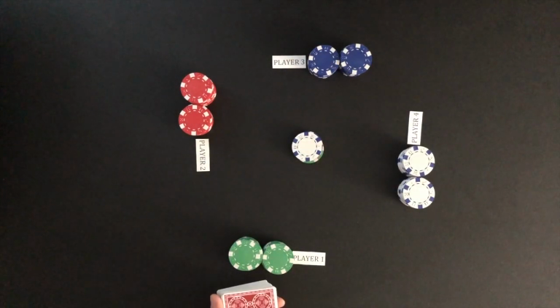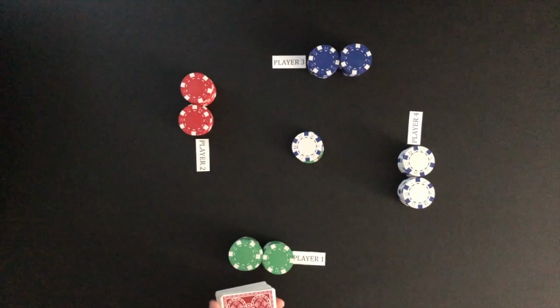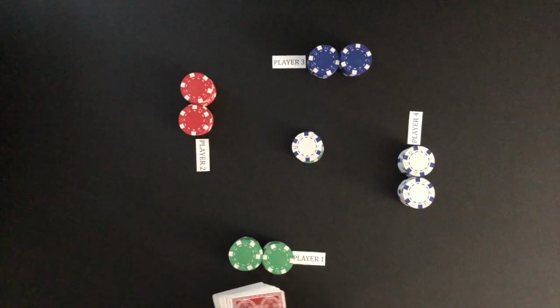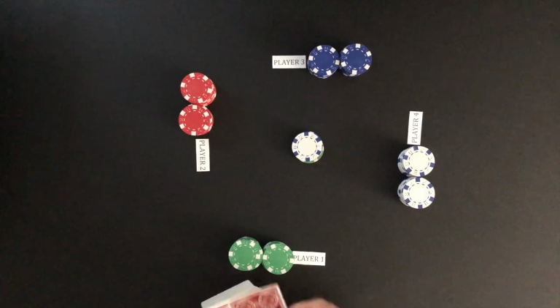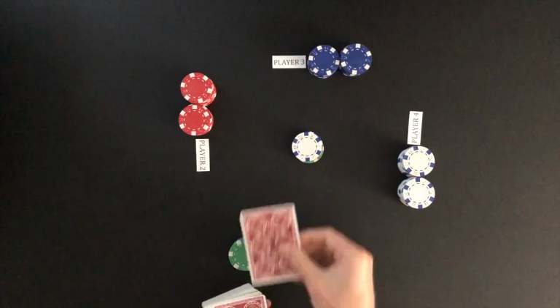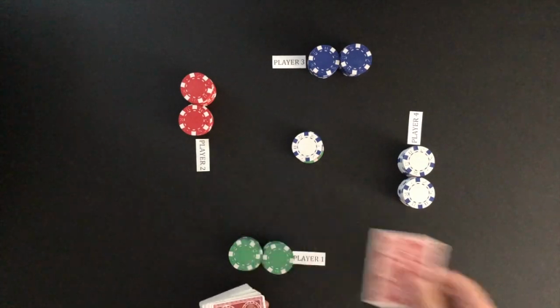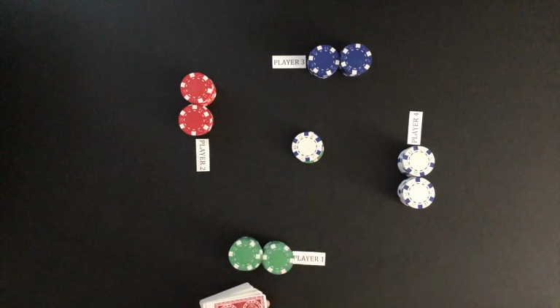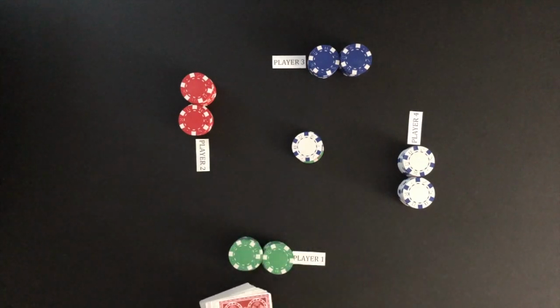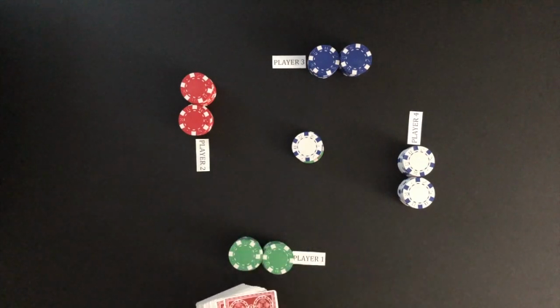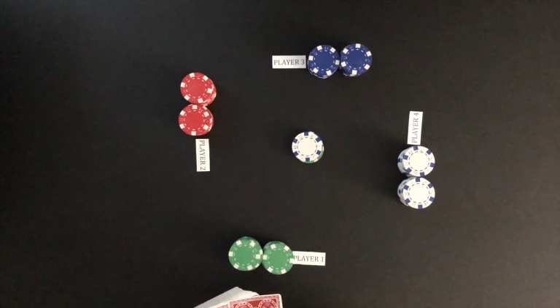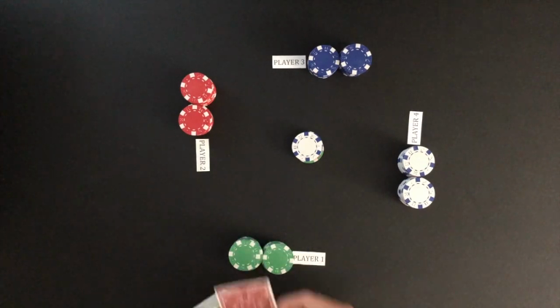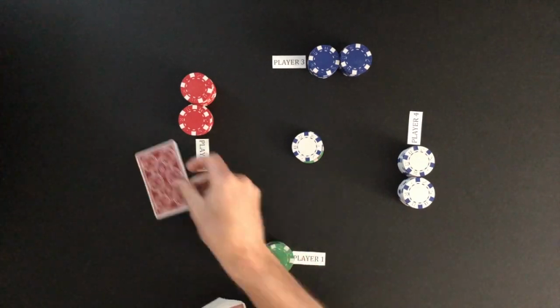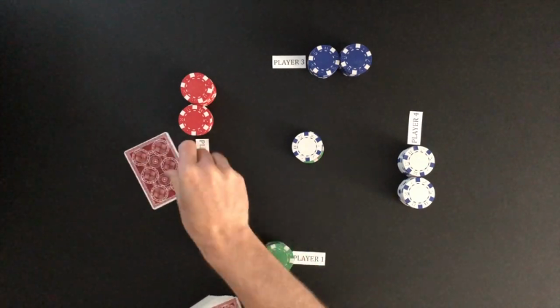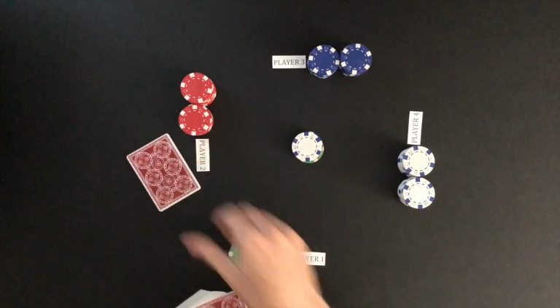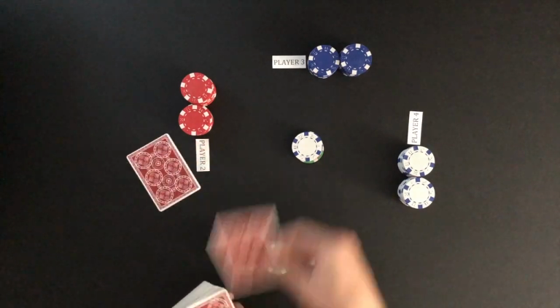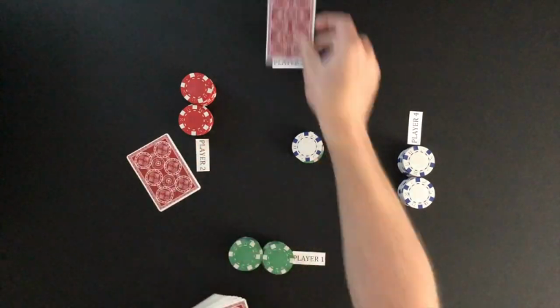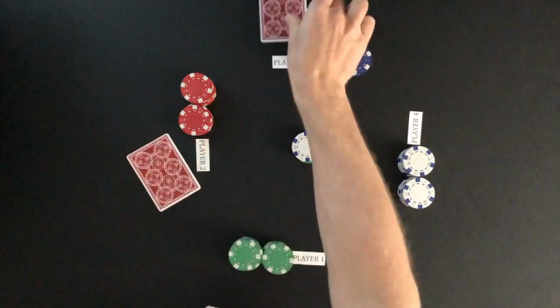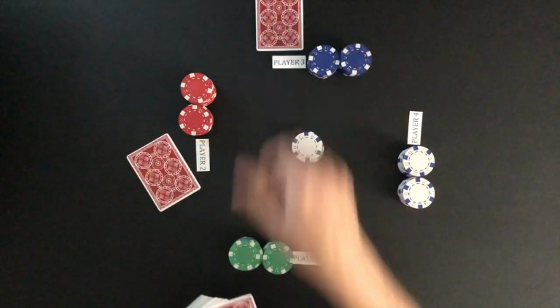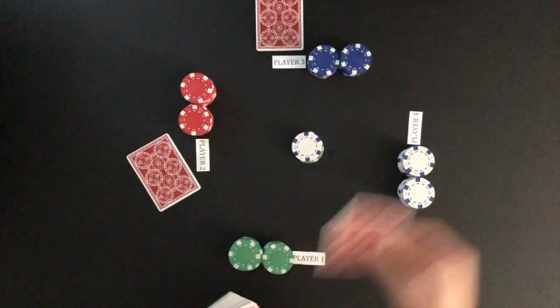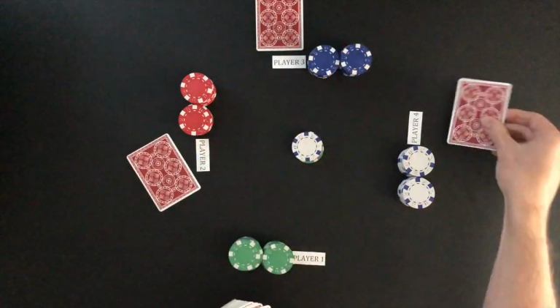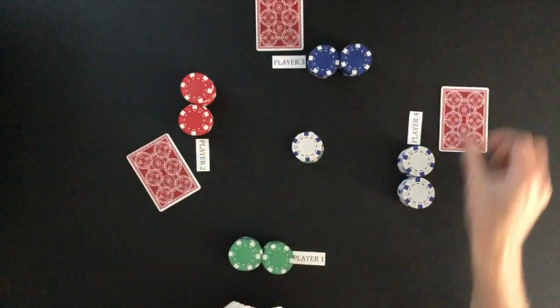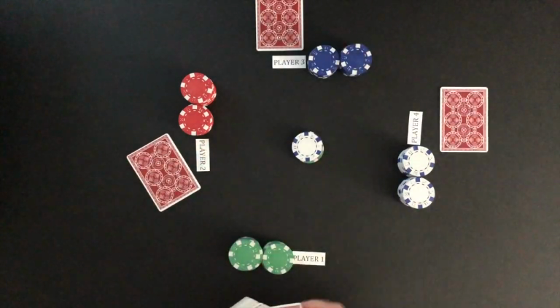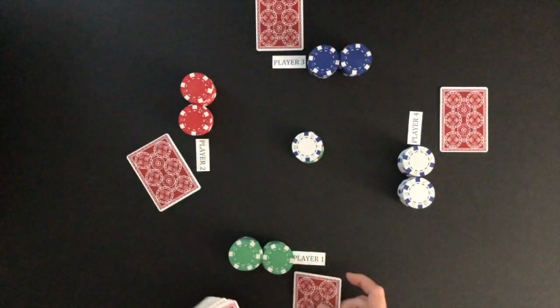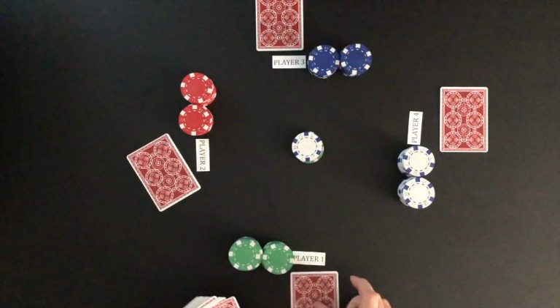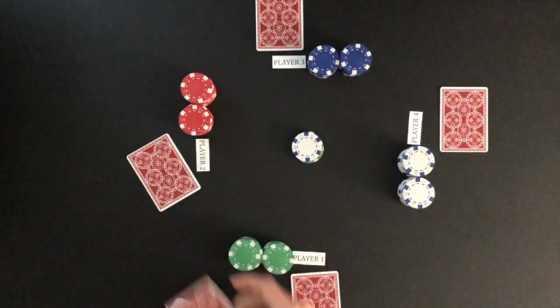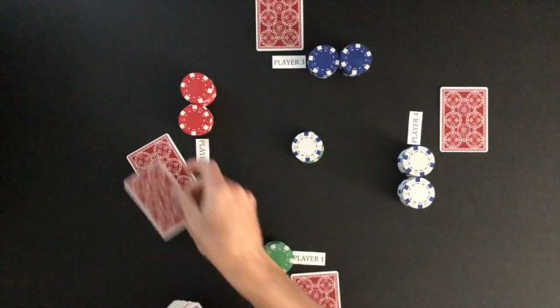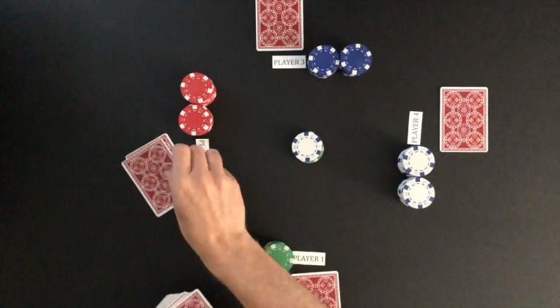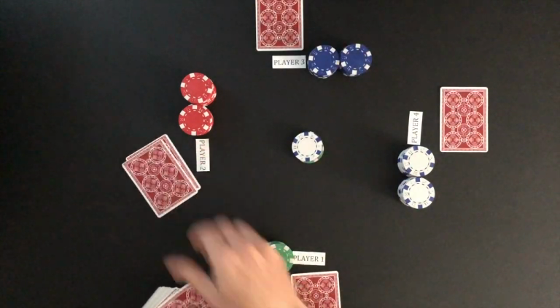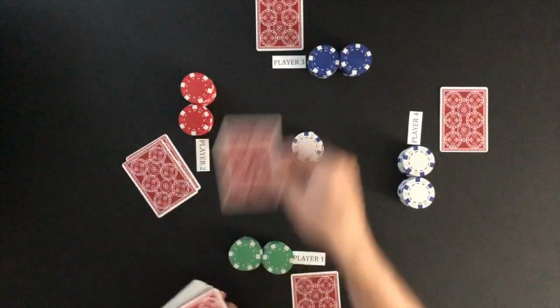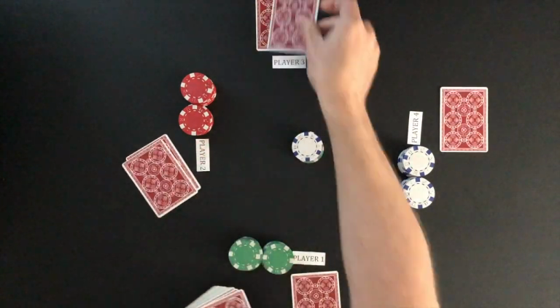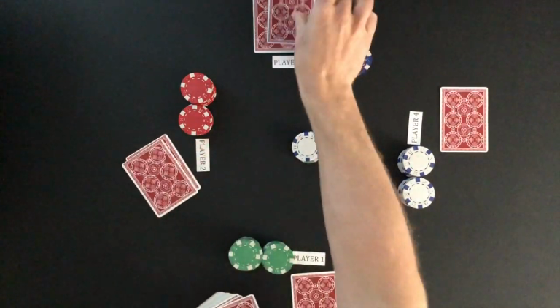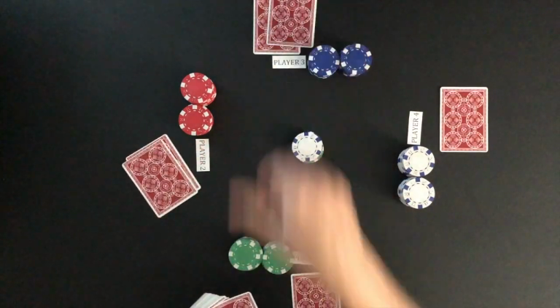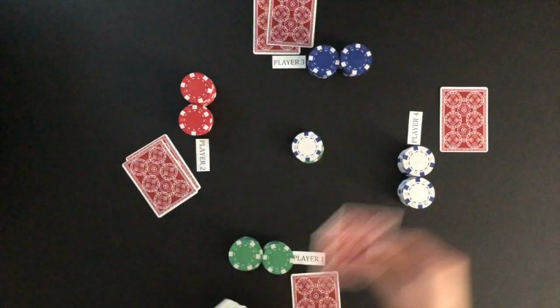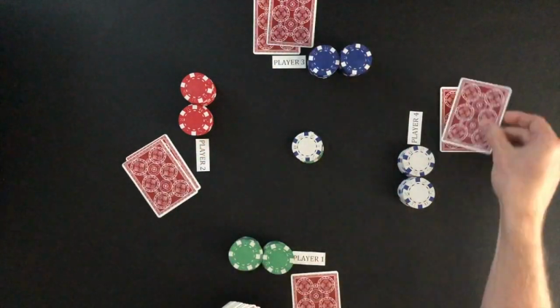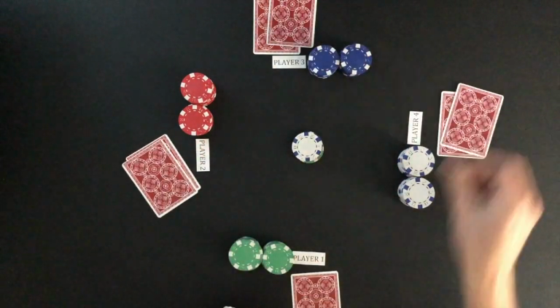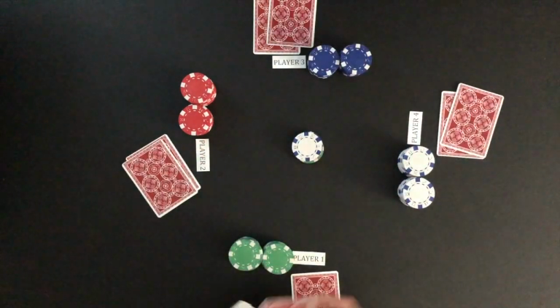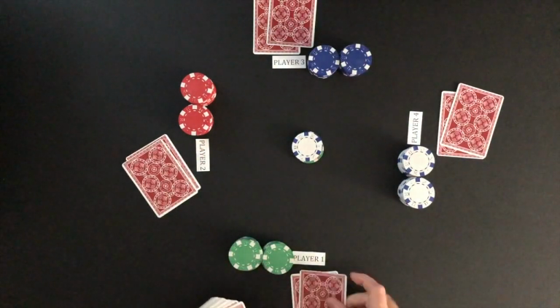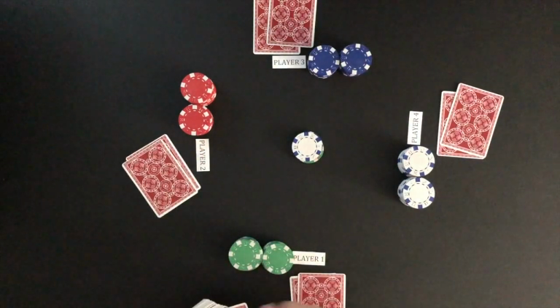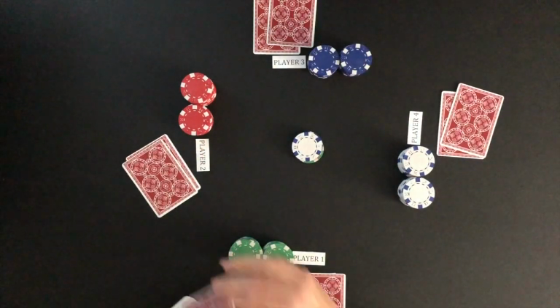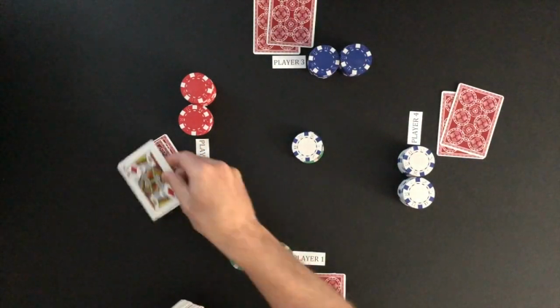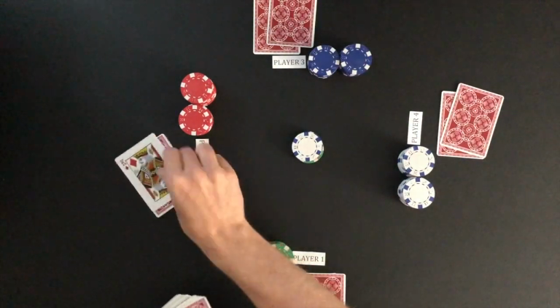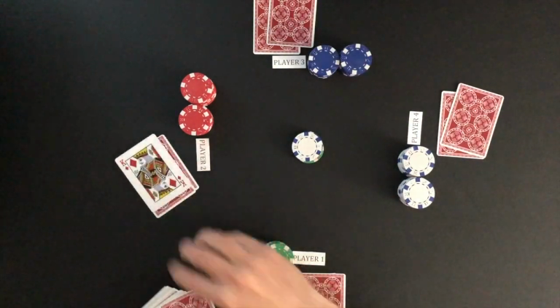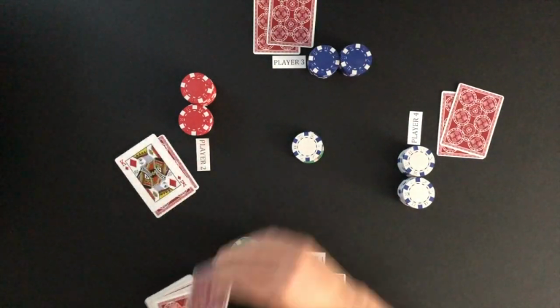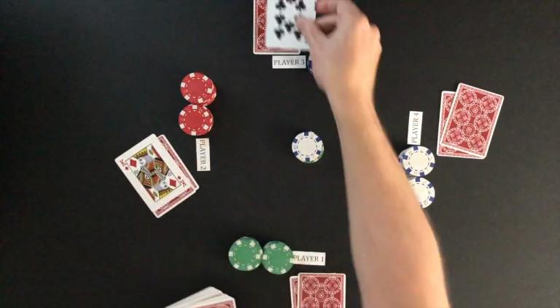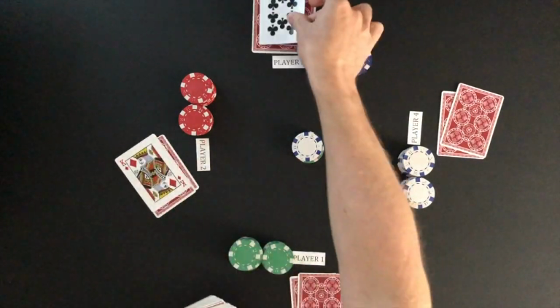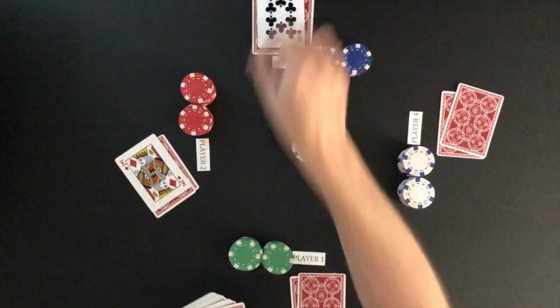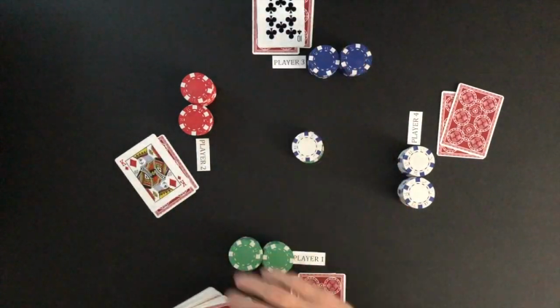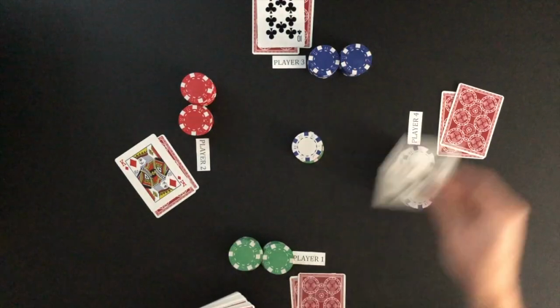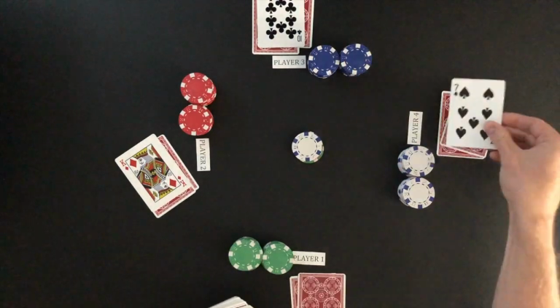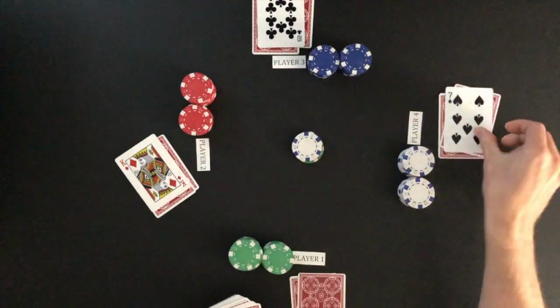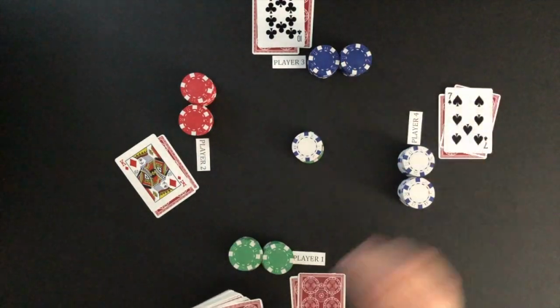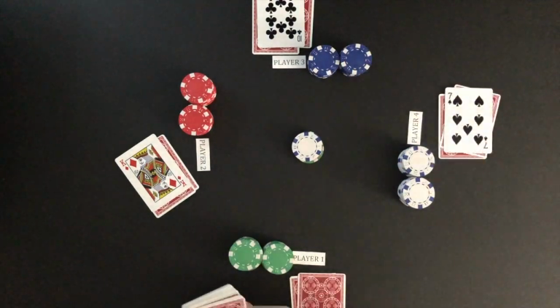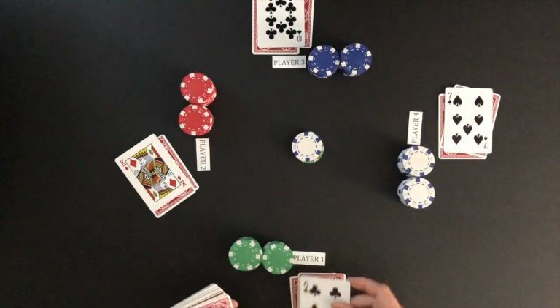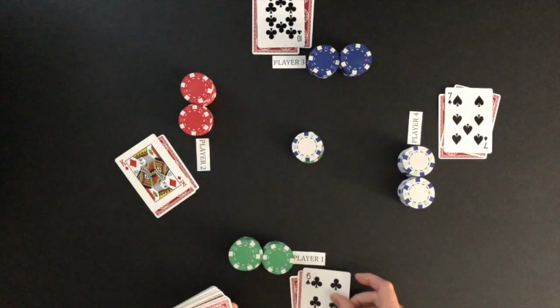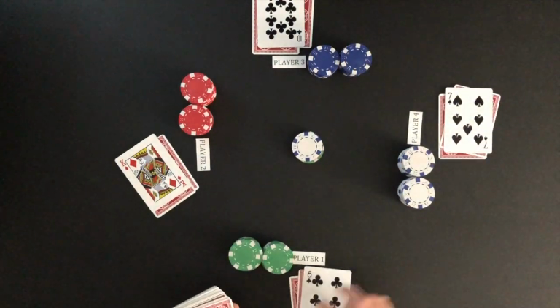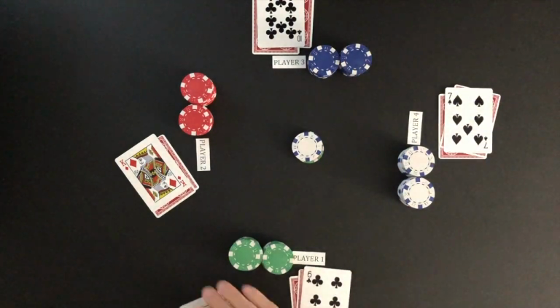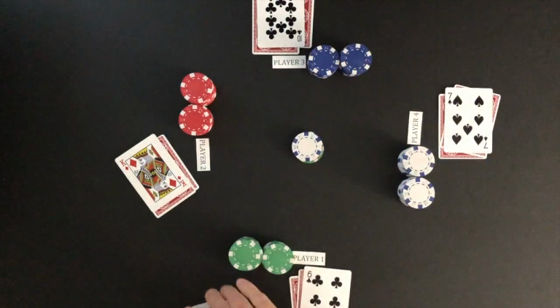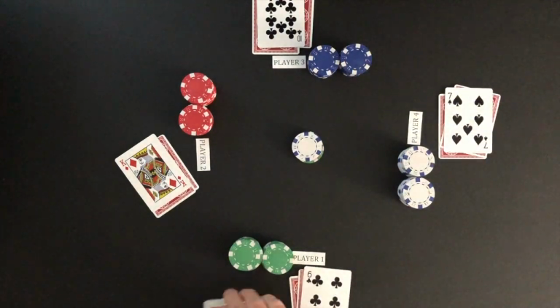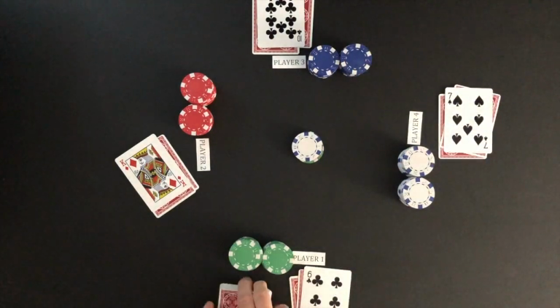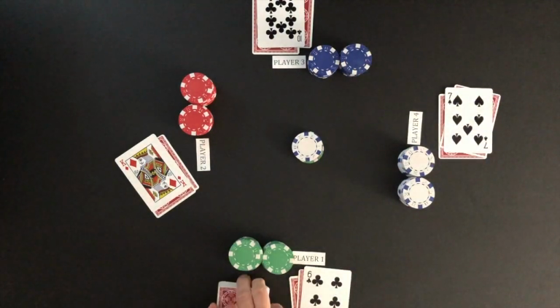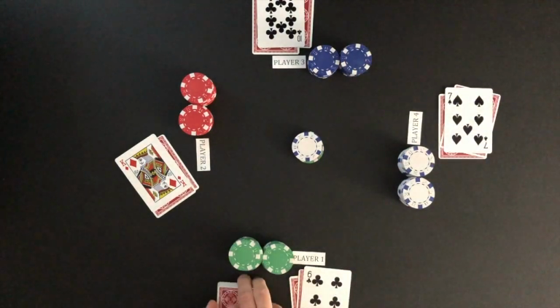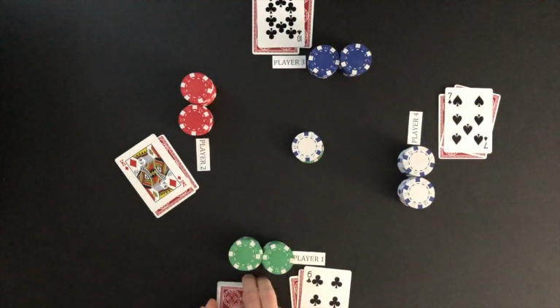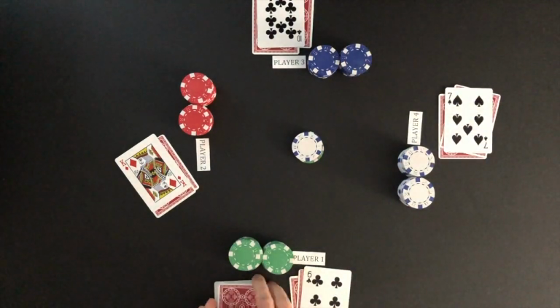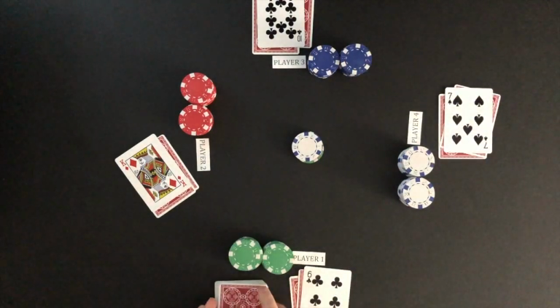Then each player is dealt three cards, one card at a time. The first two cards received are face down. The third card is dealt face up.